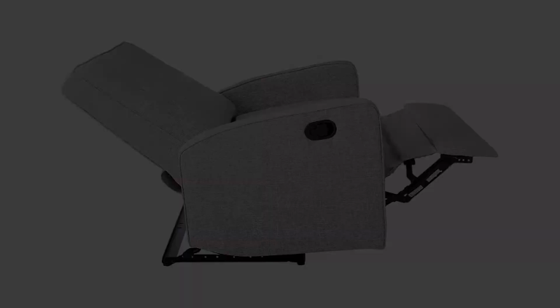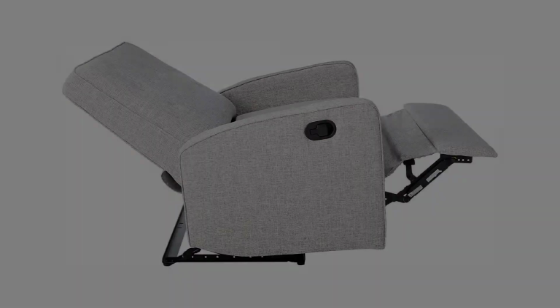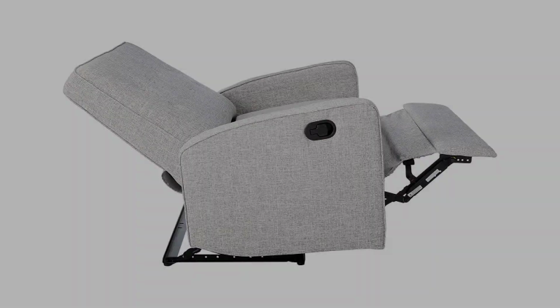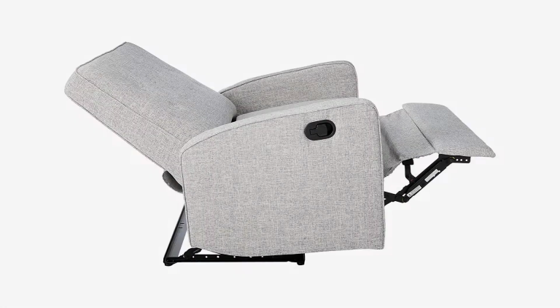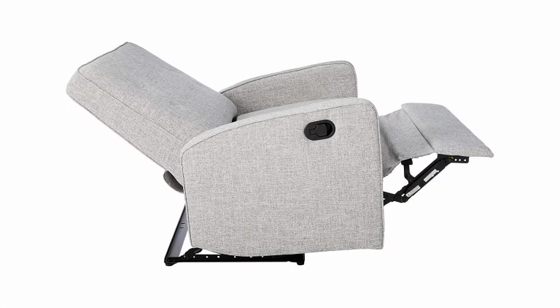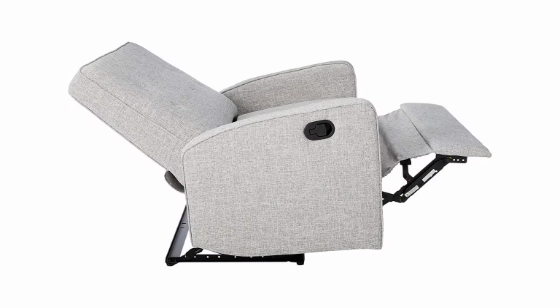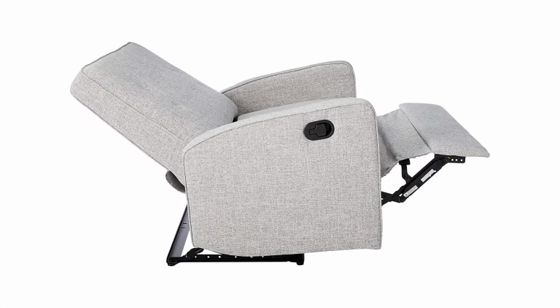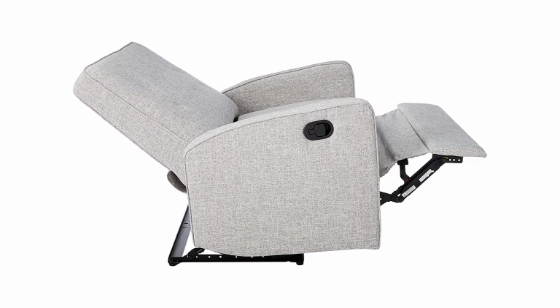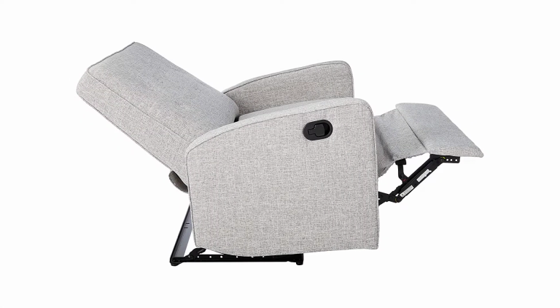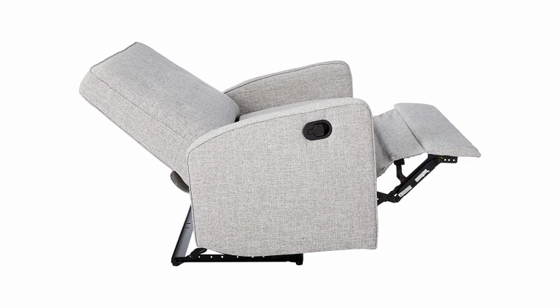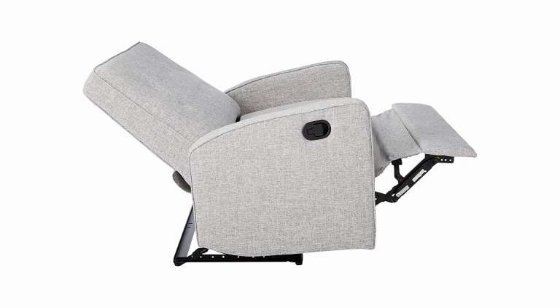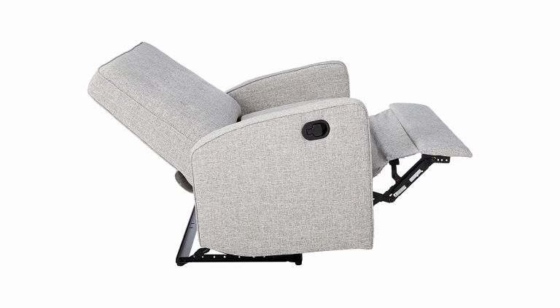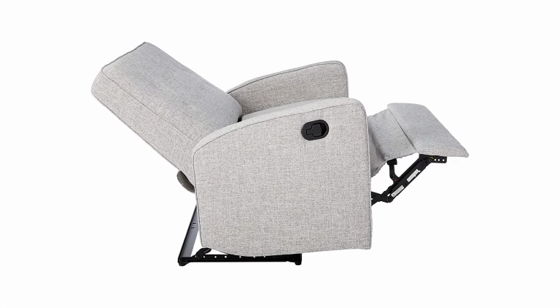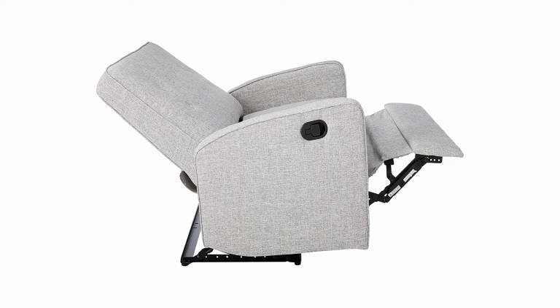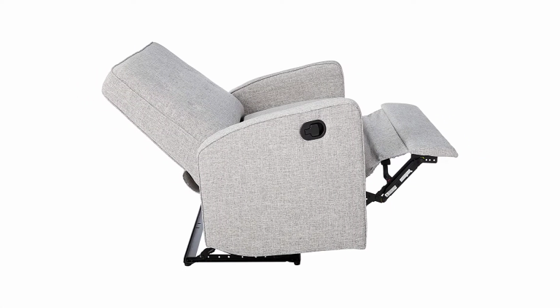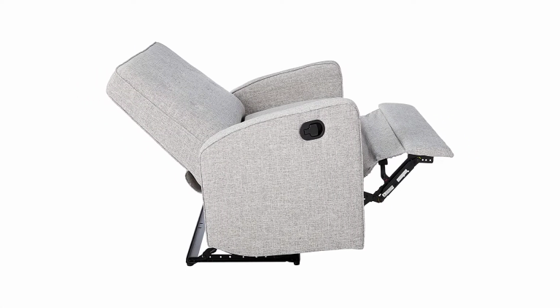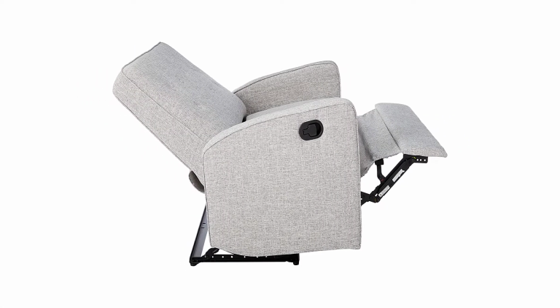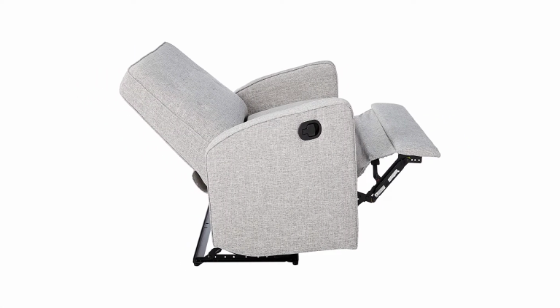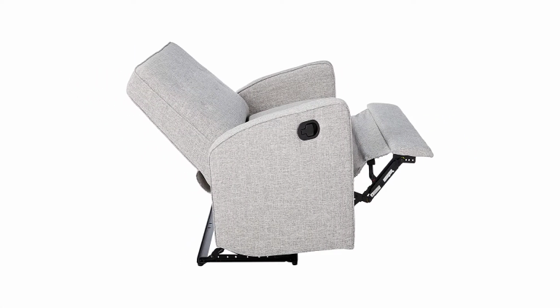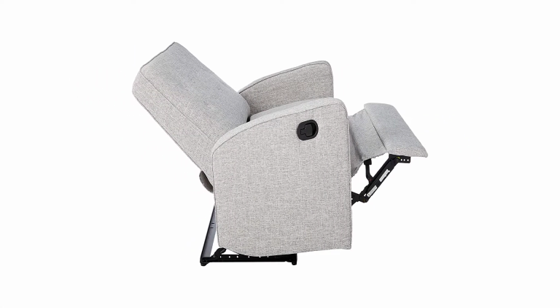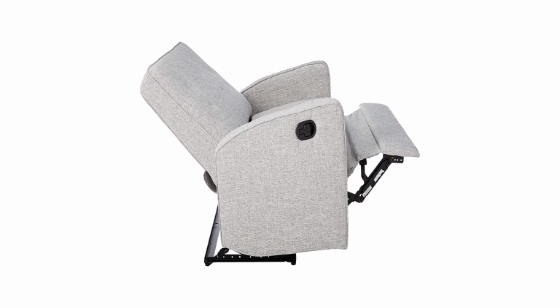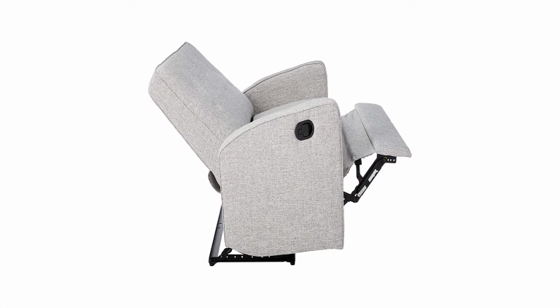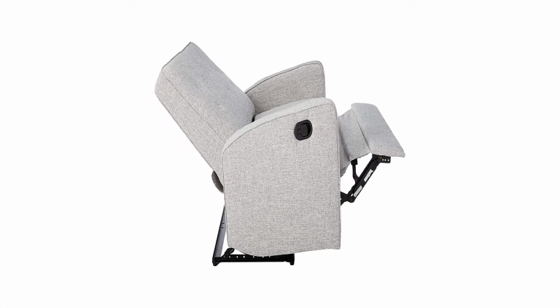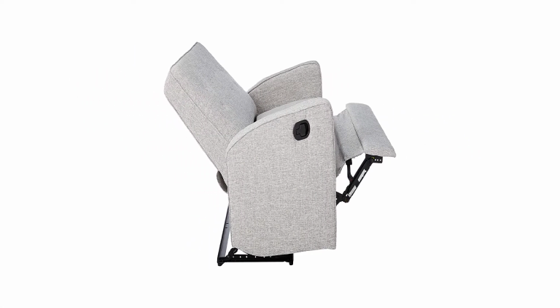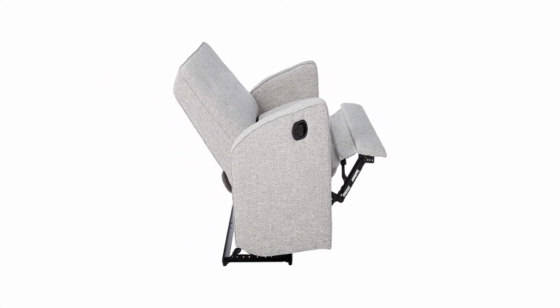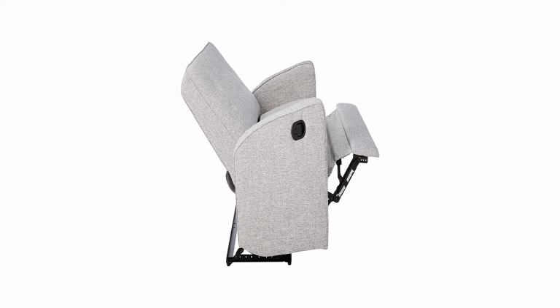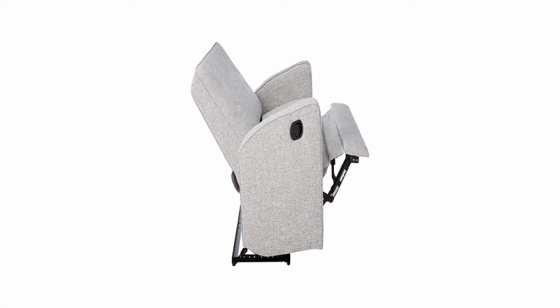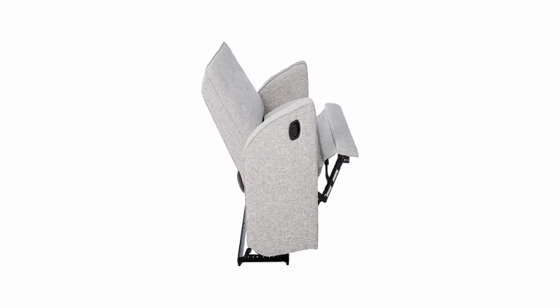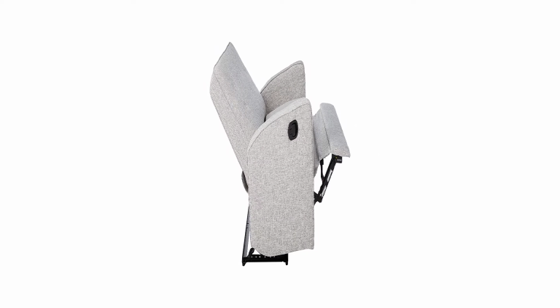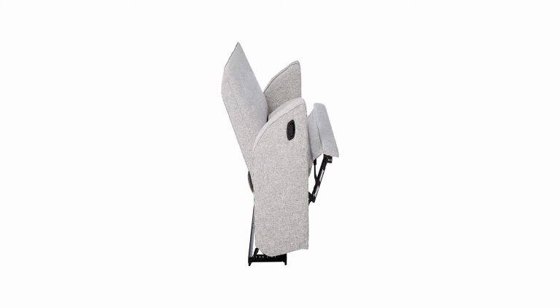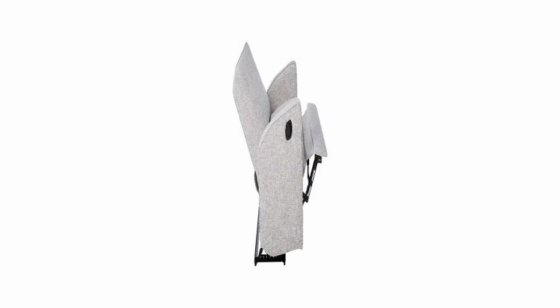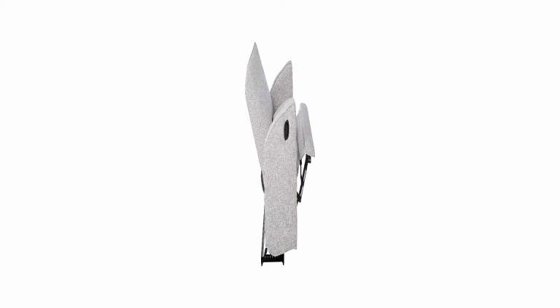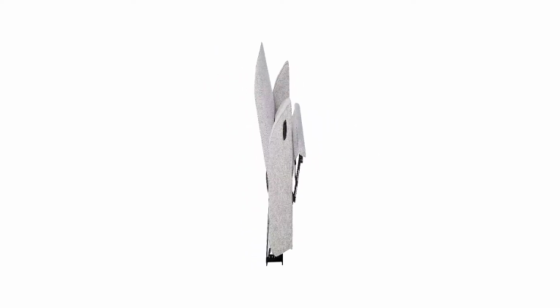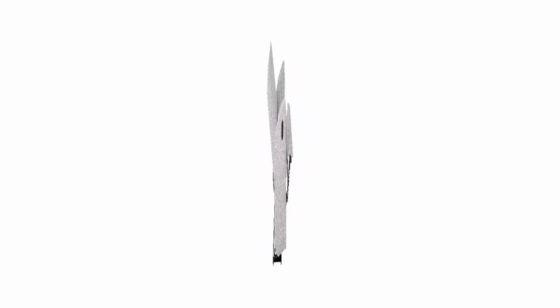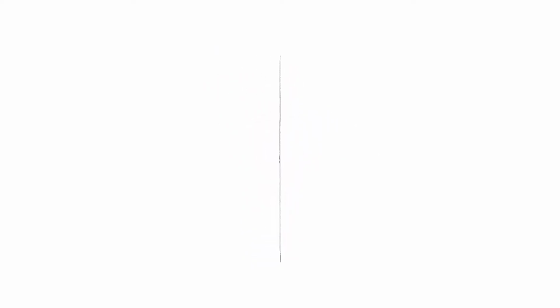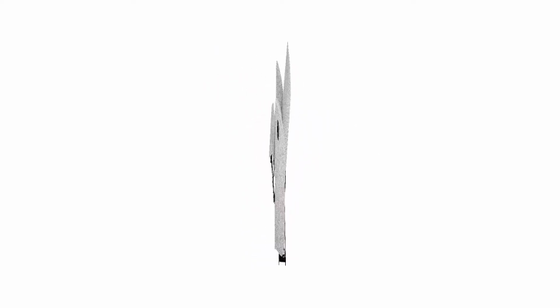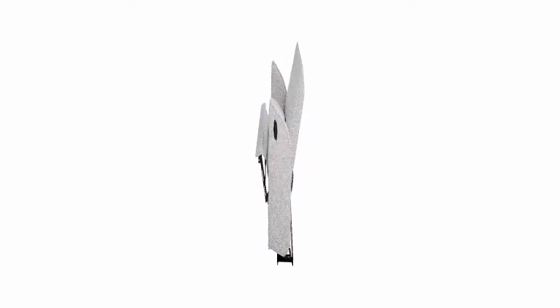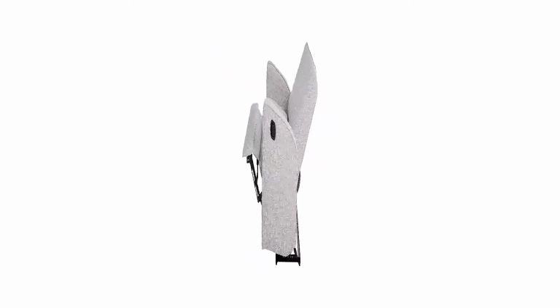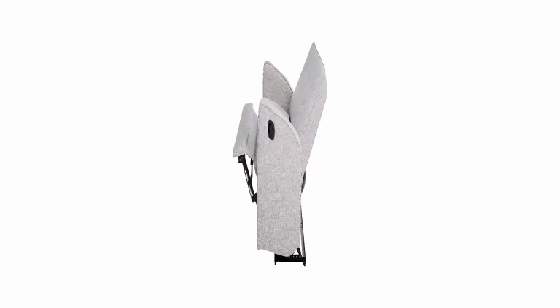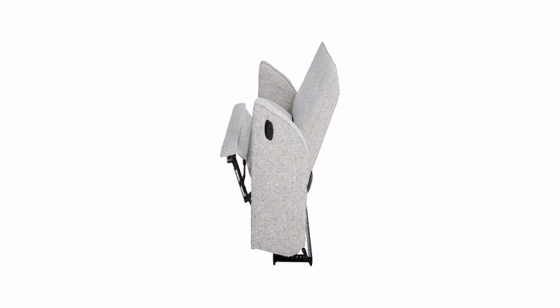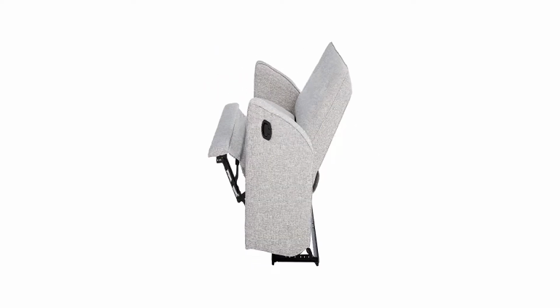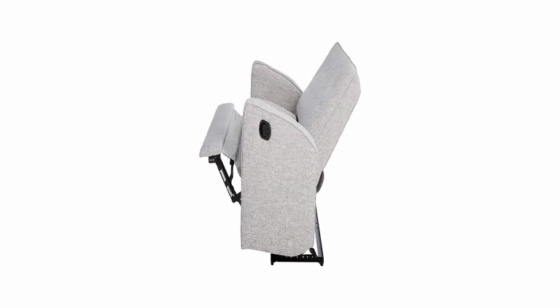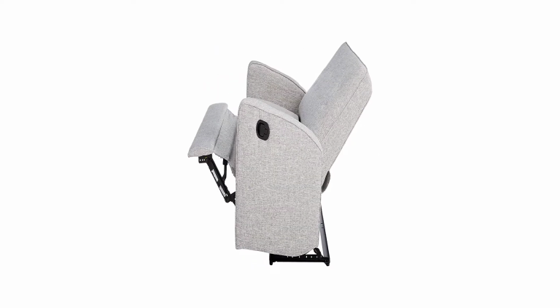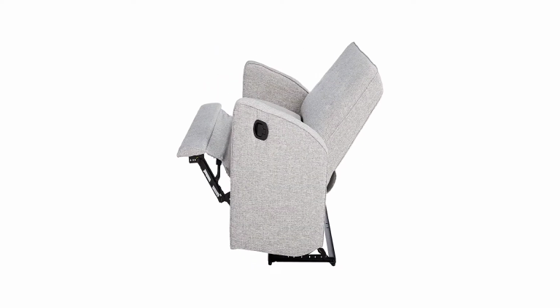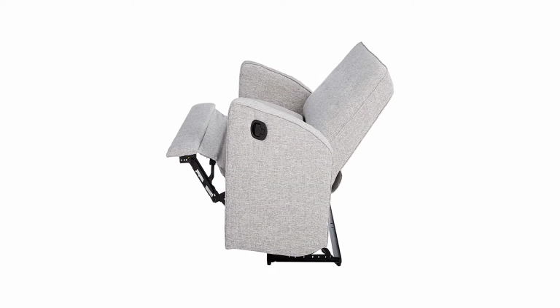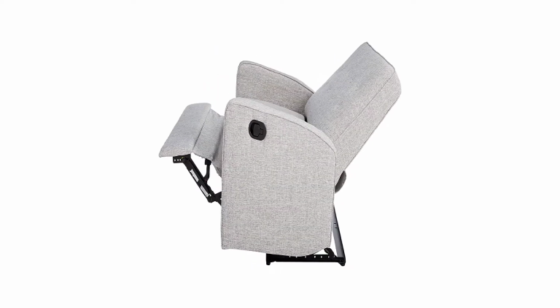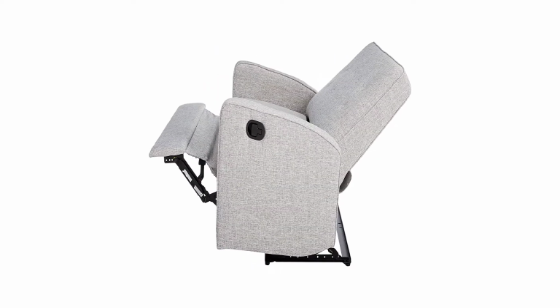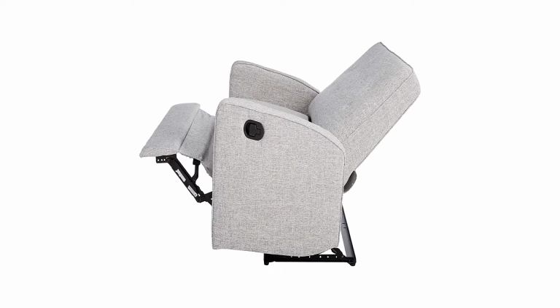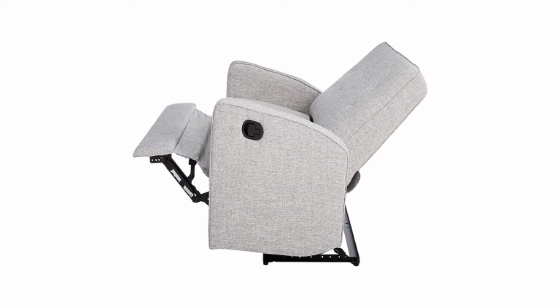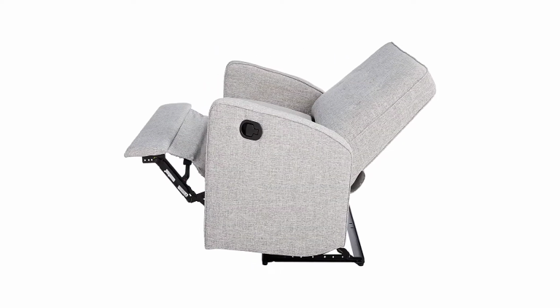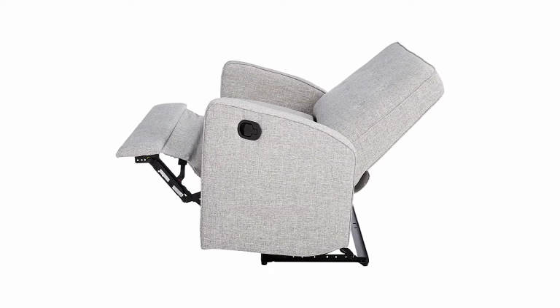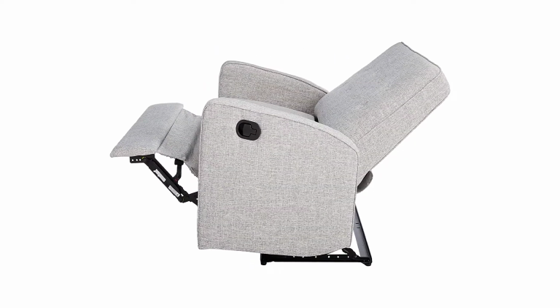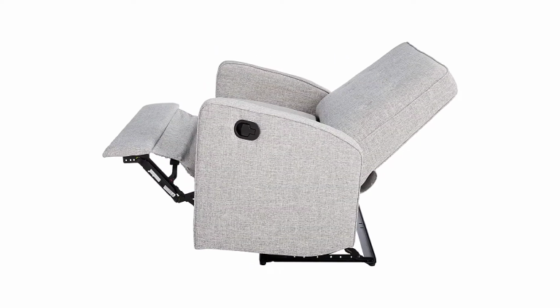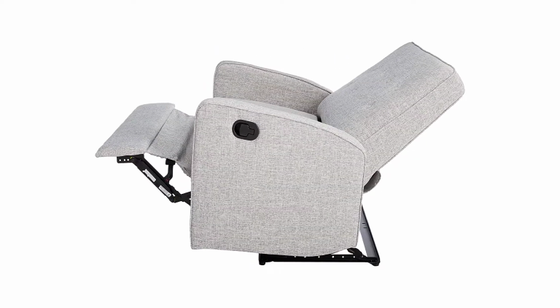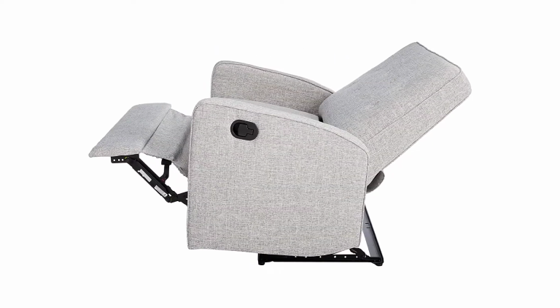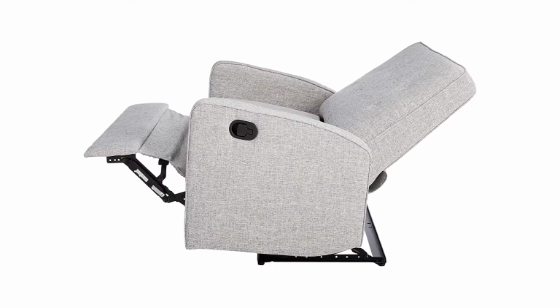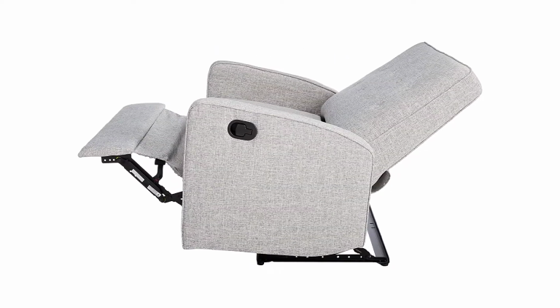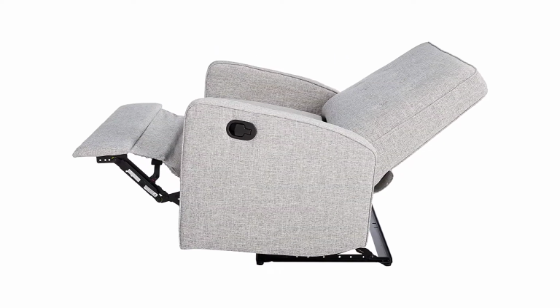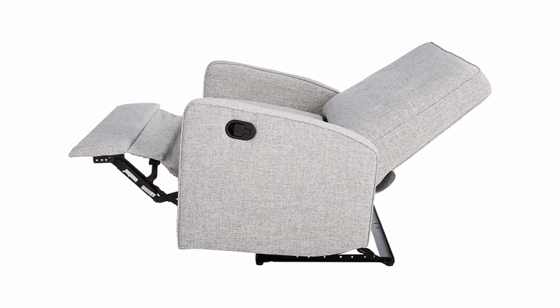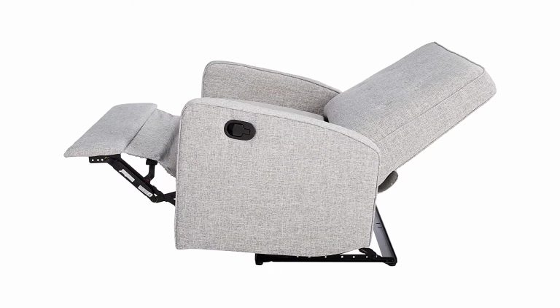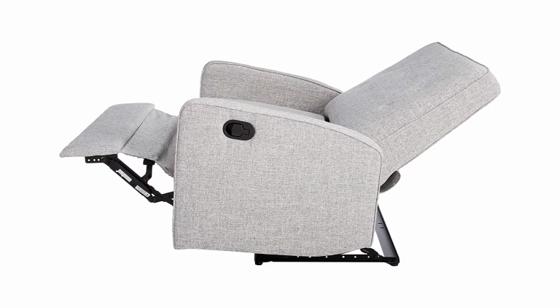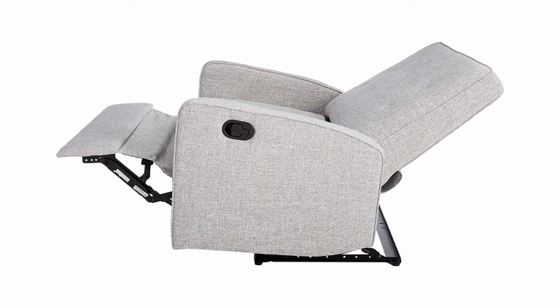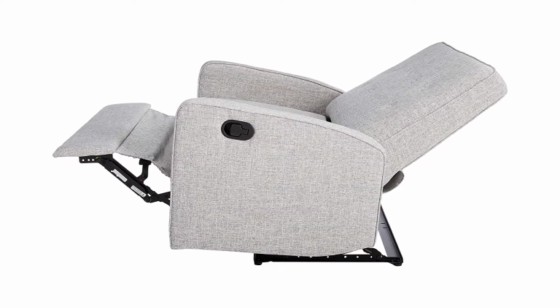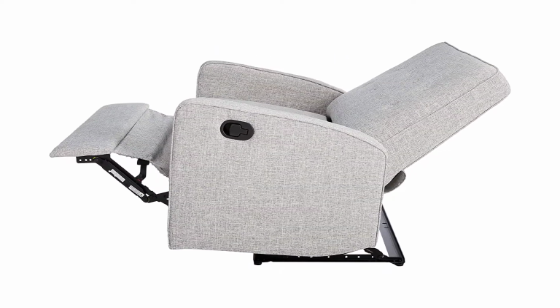It also does not come with individual recline. Overall, though, this is a nice reclining loveseat that you will likely love using.